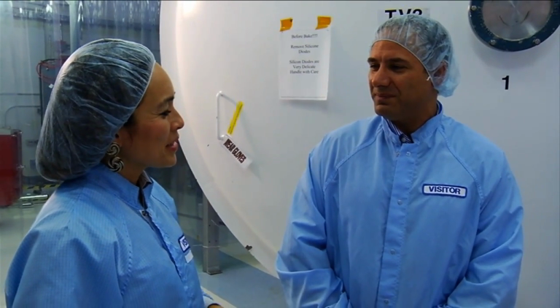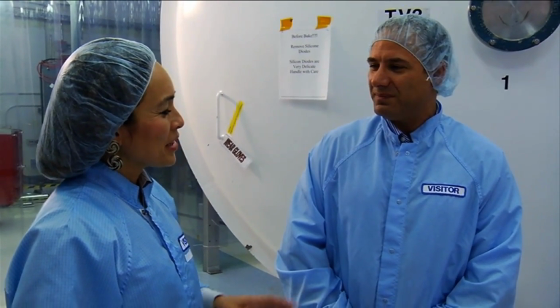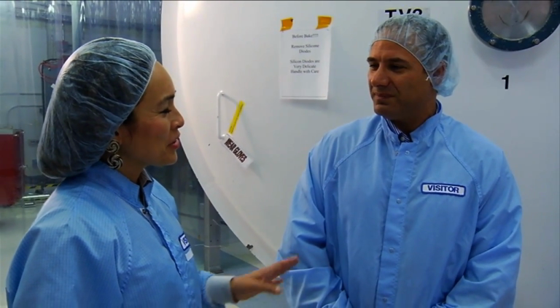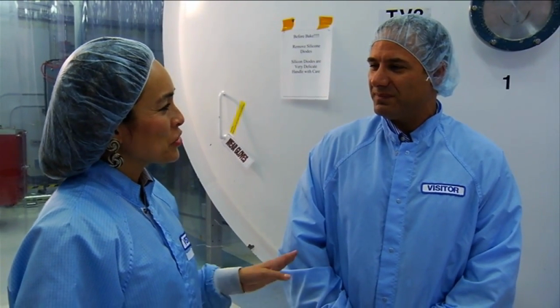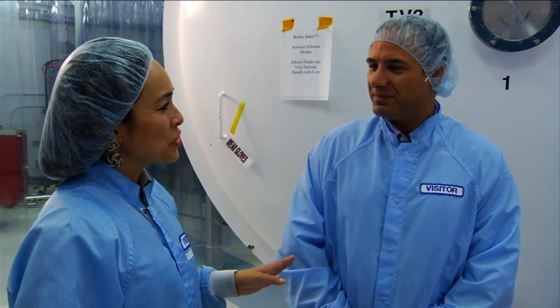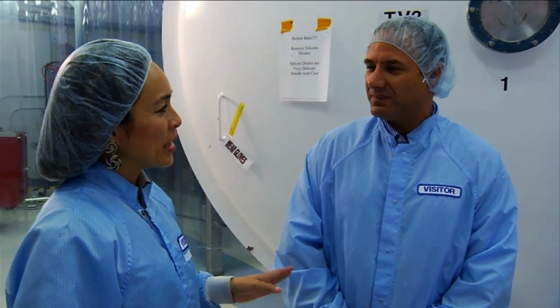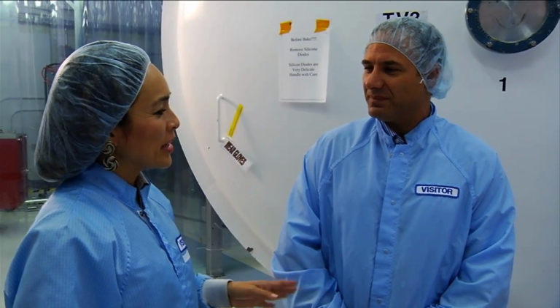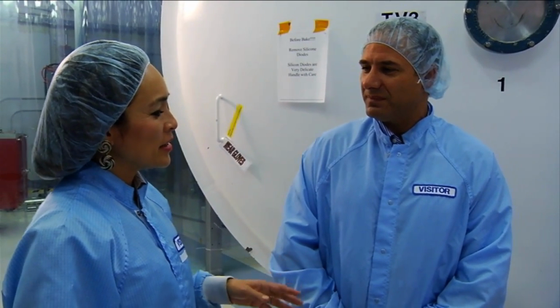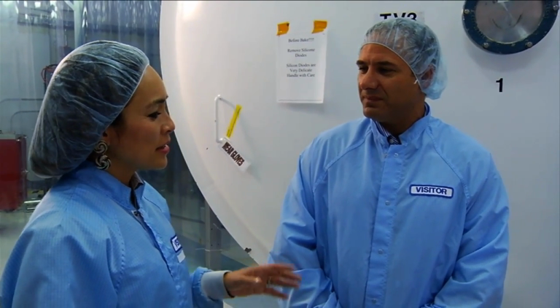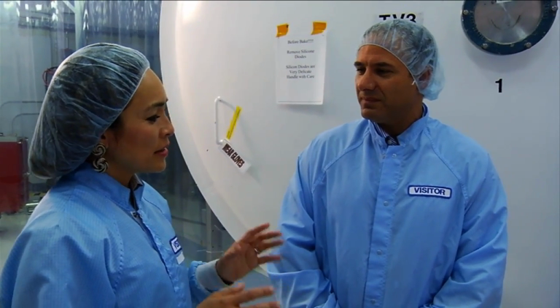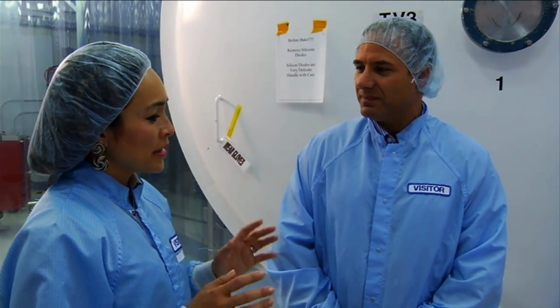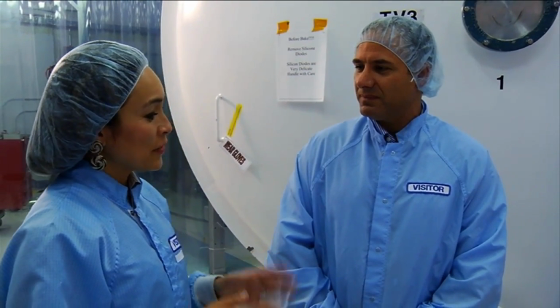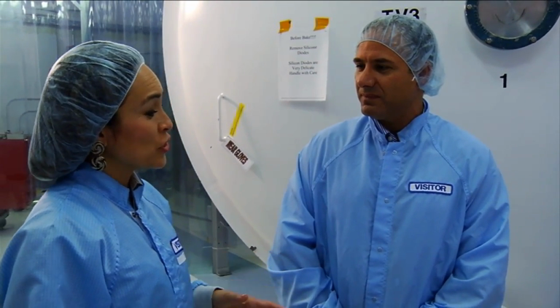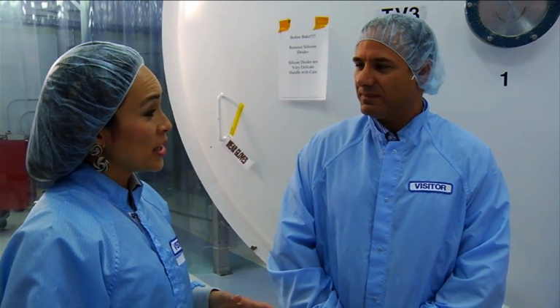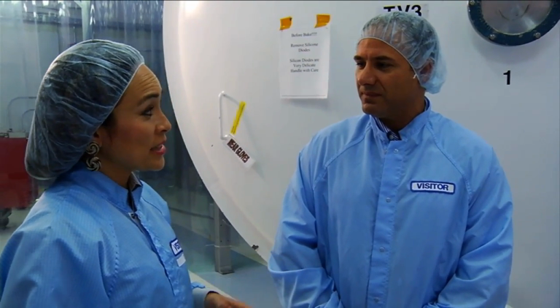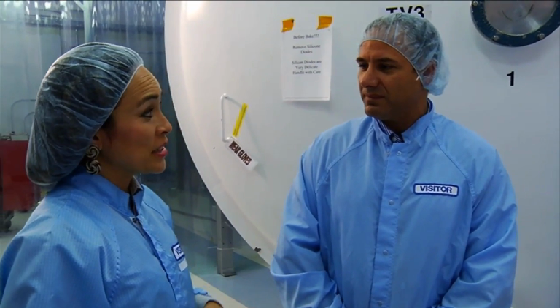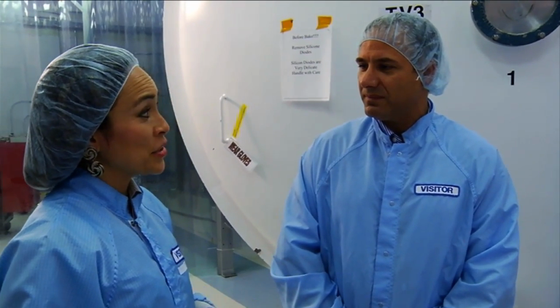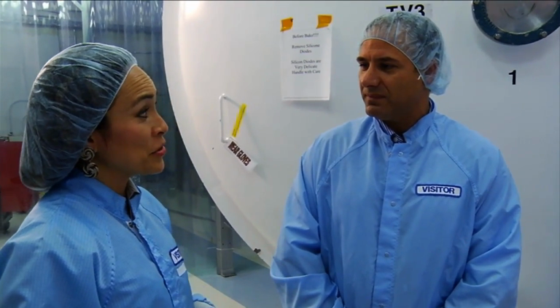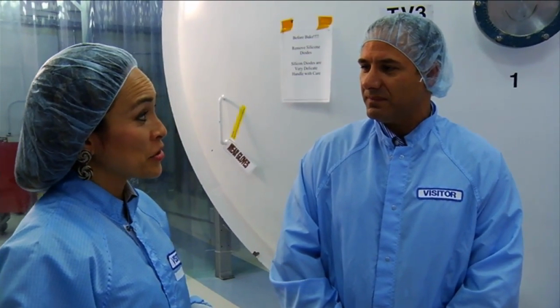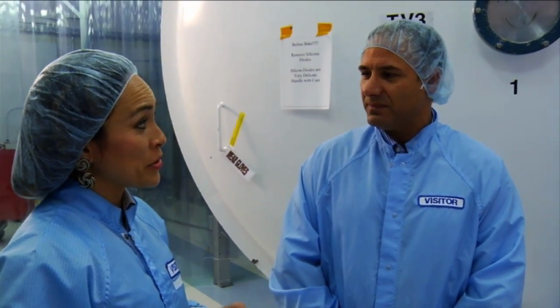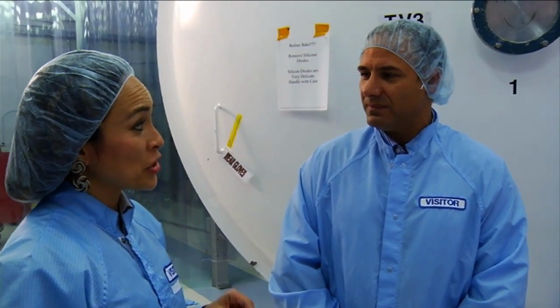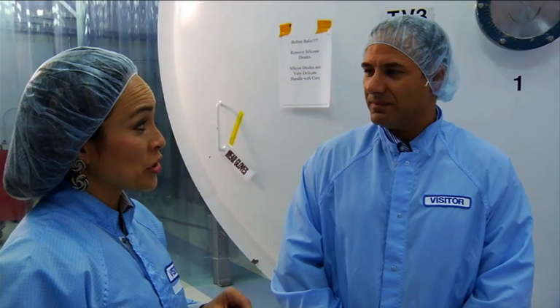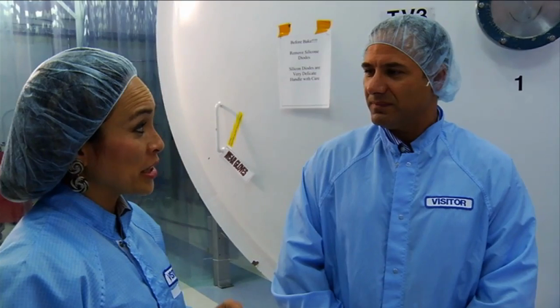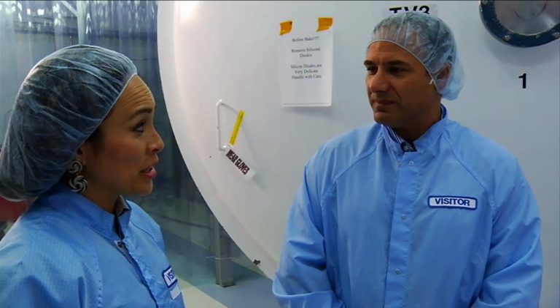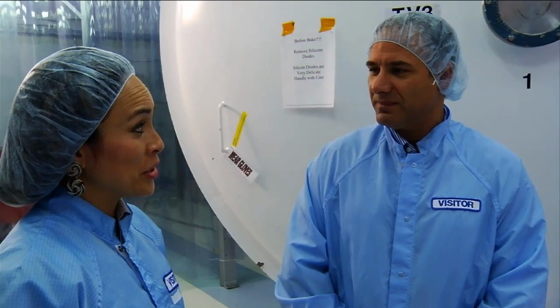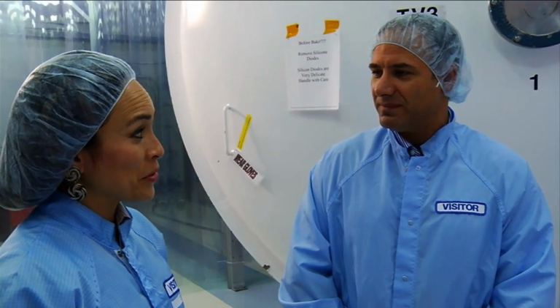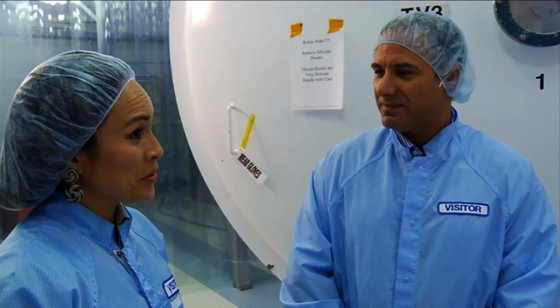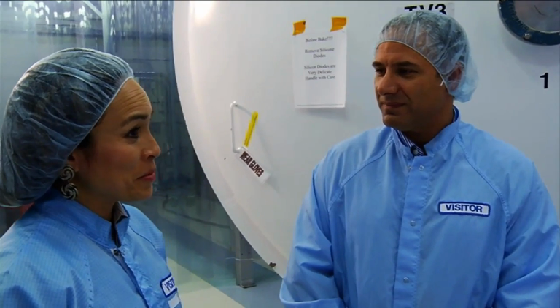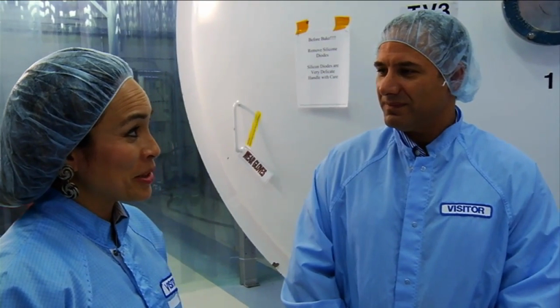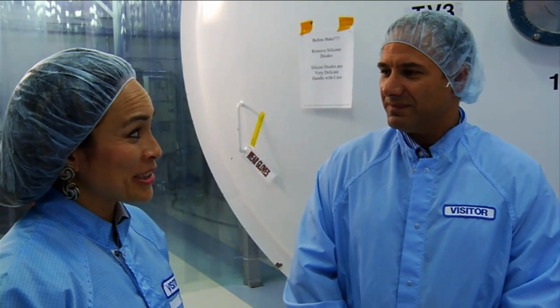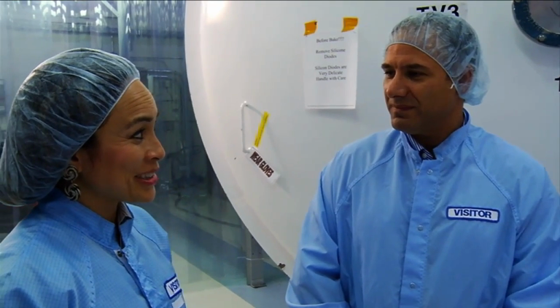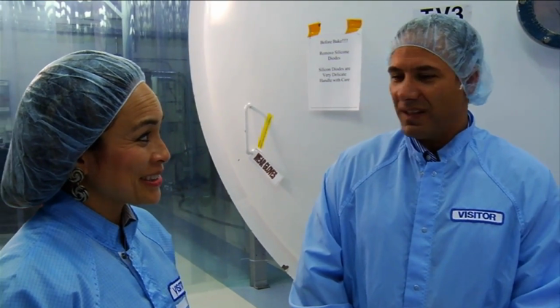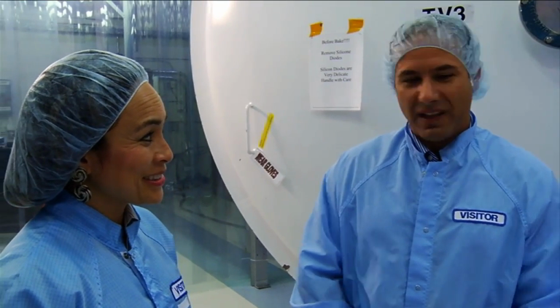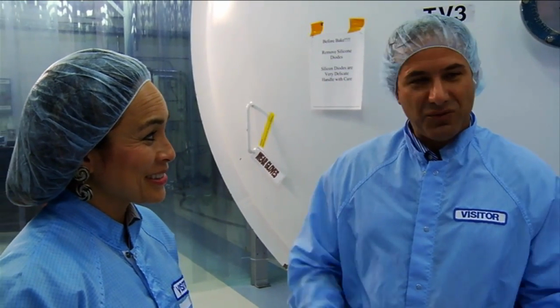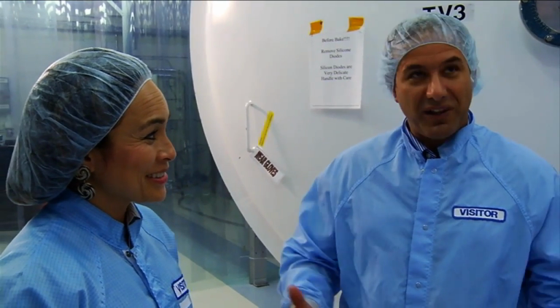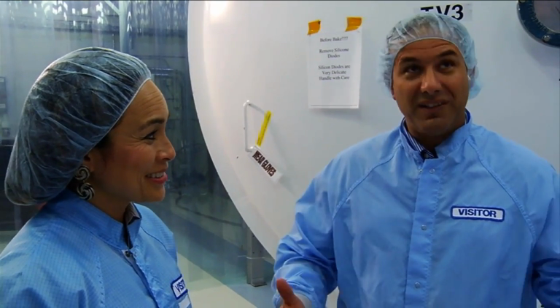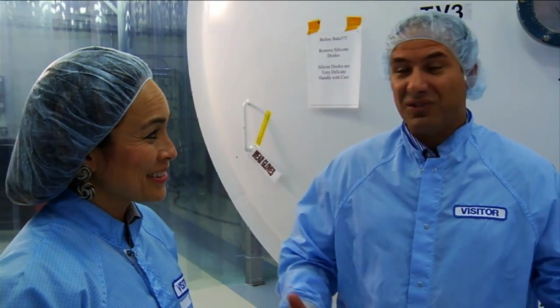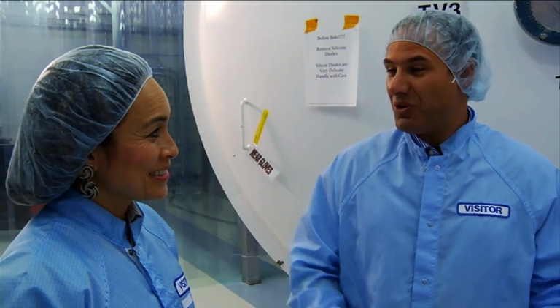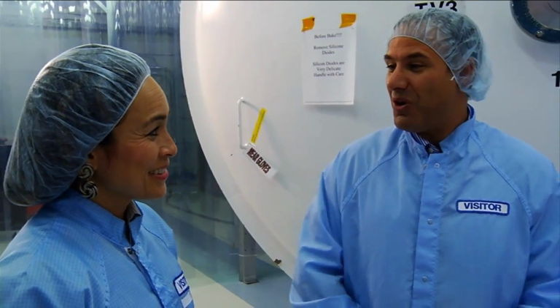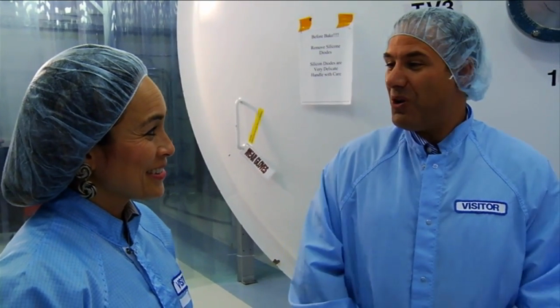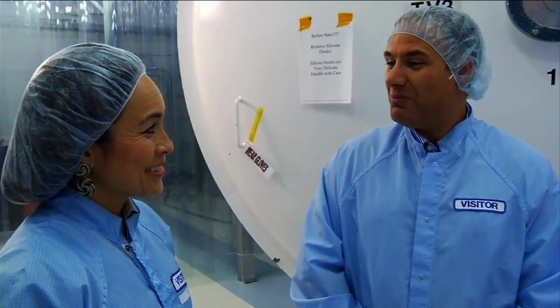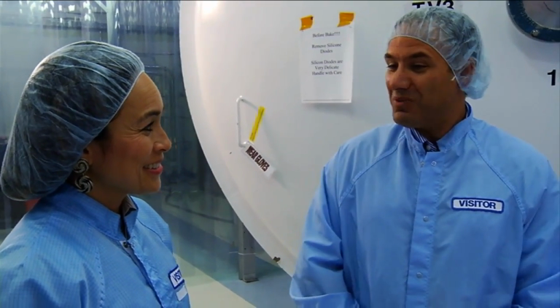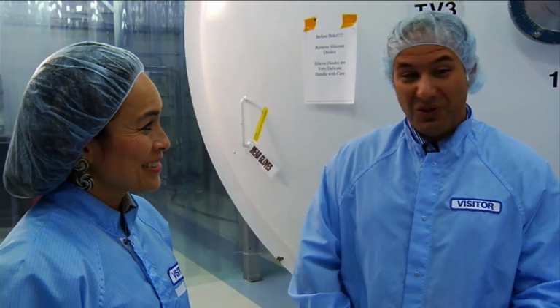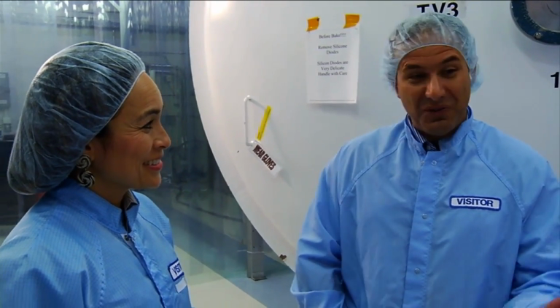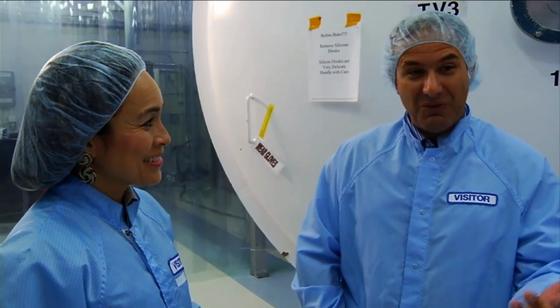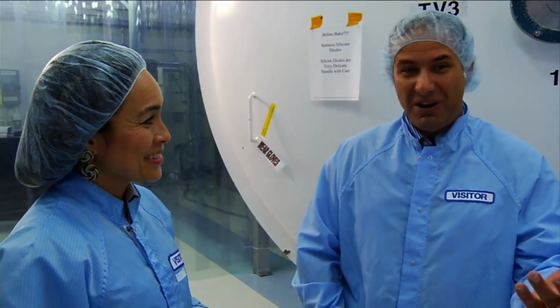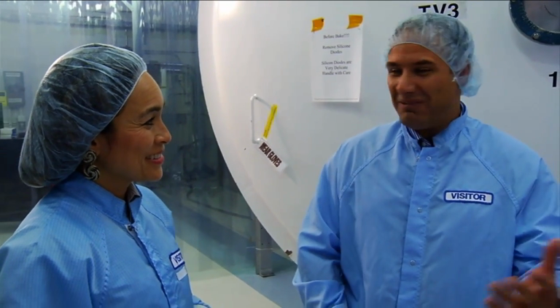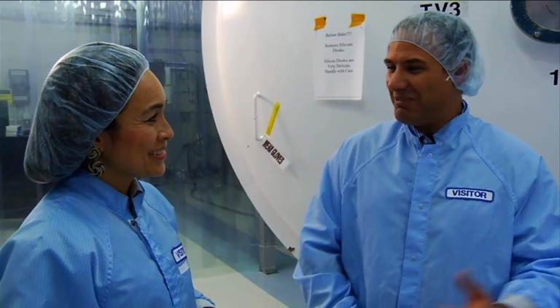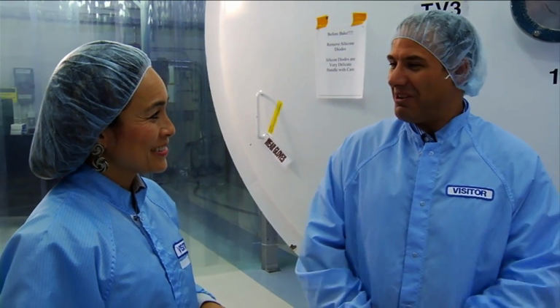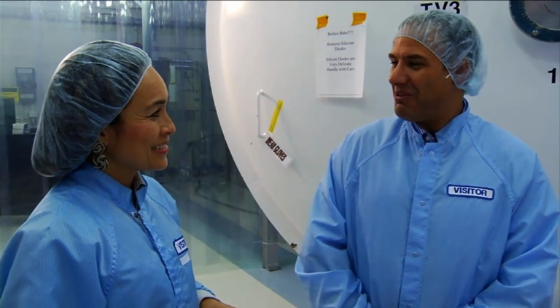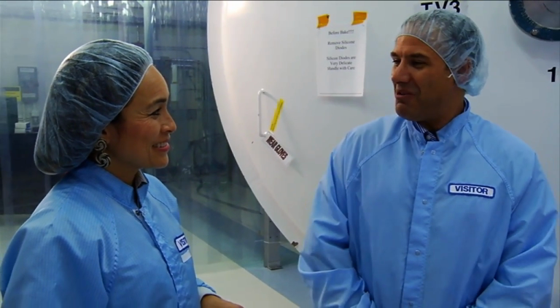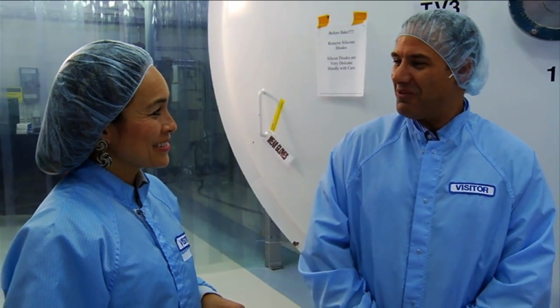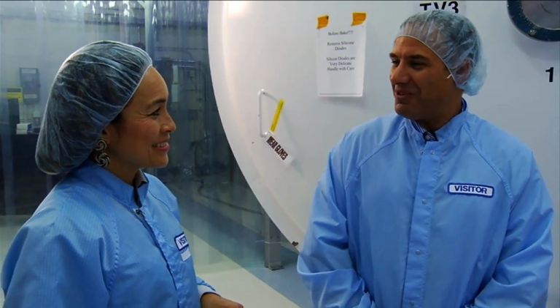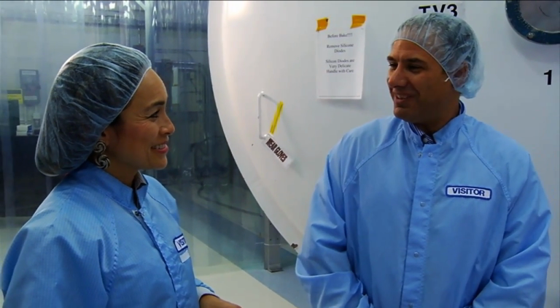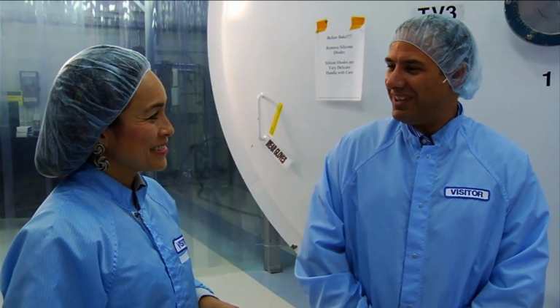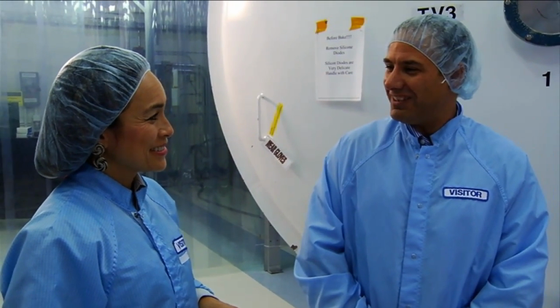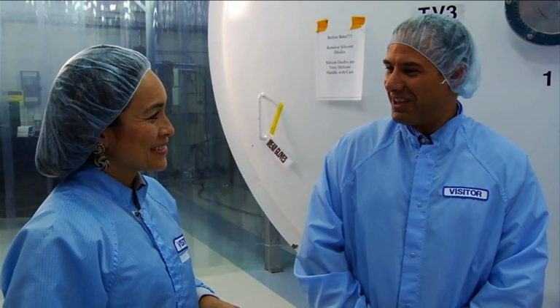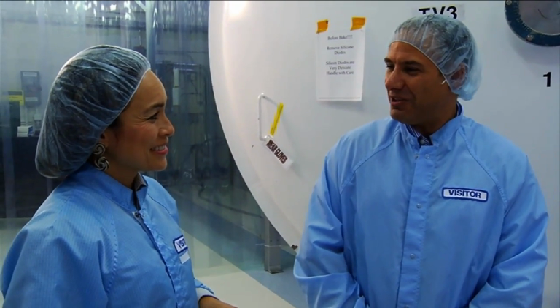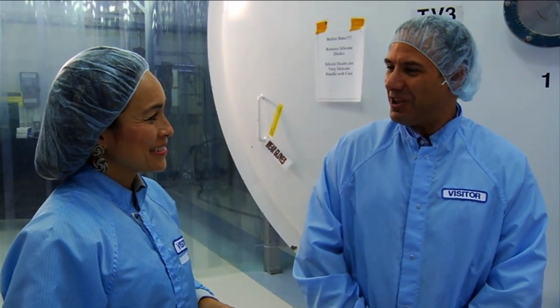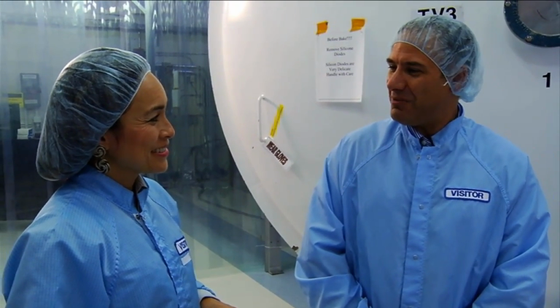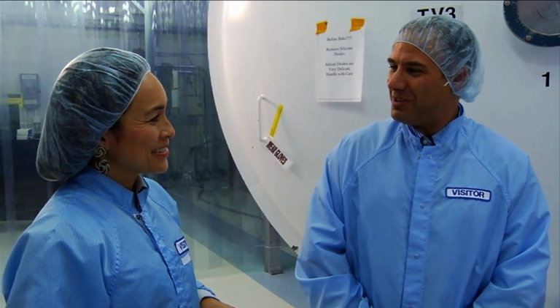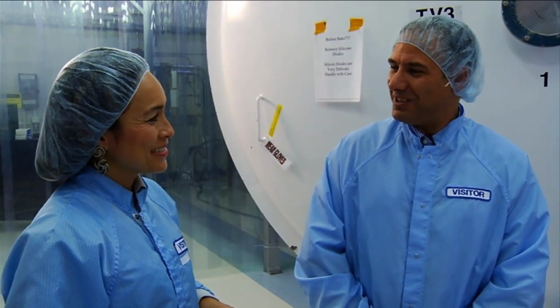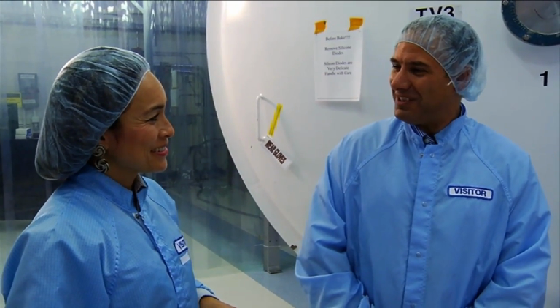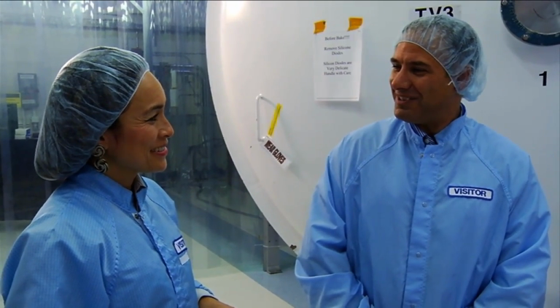I understand the FGS and NIRISS are actually here in the building. That's right, this is our home. So if you want, we can go over and take a look at them in the tent.